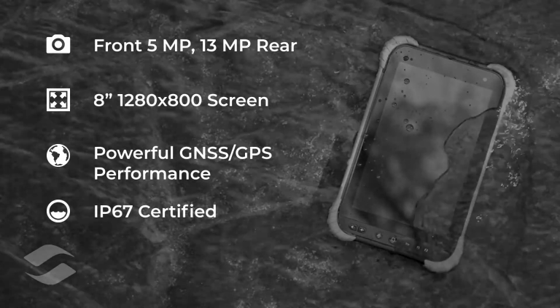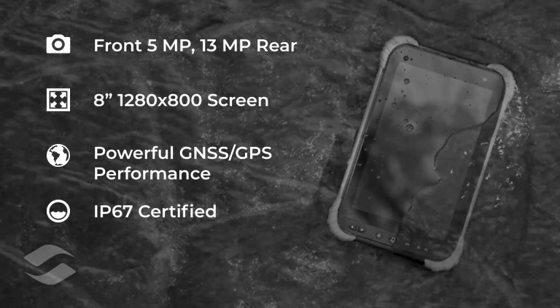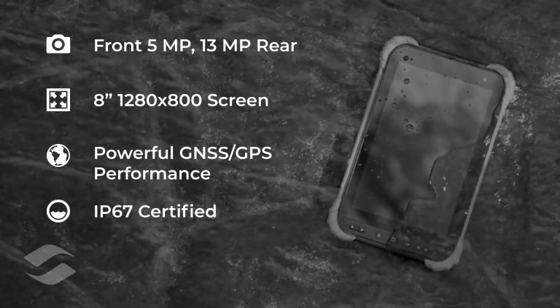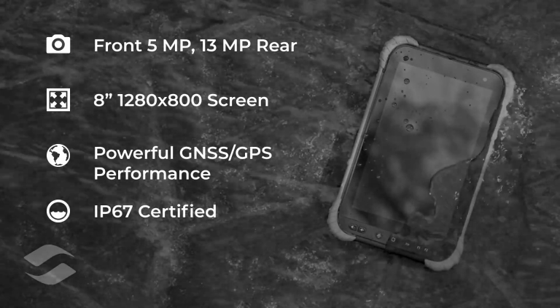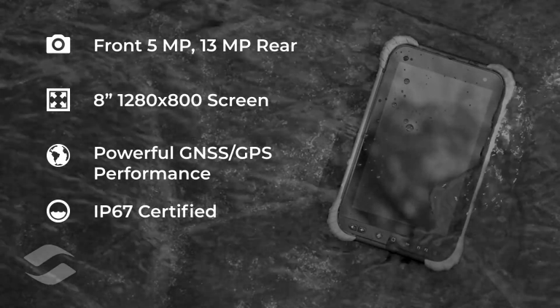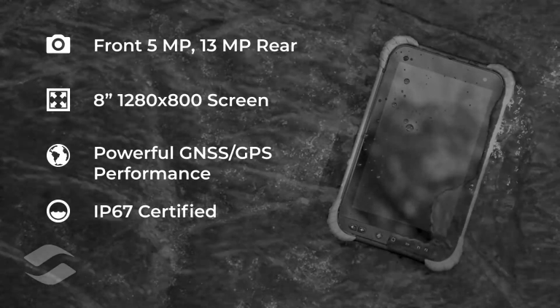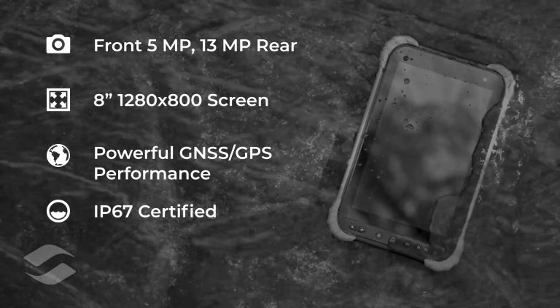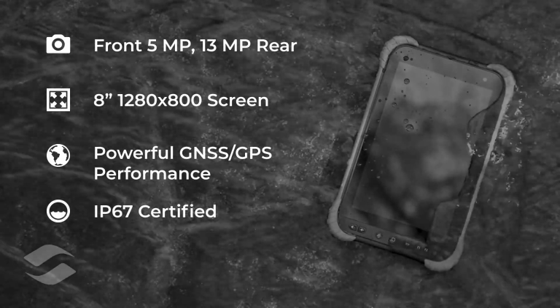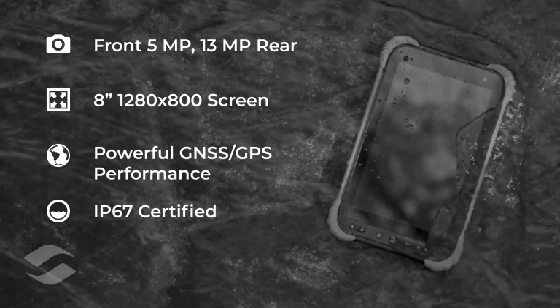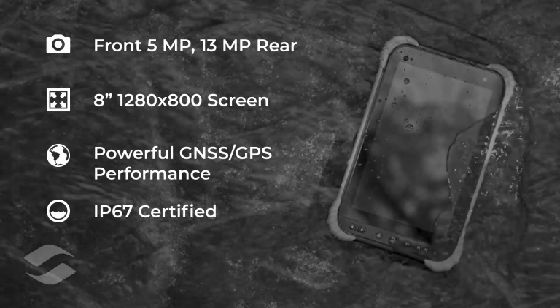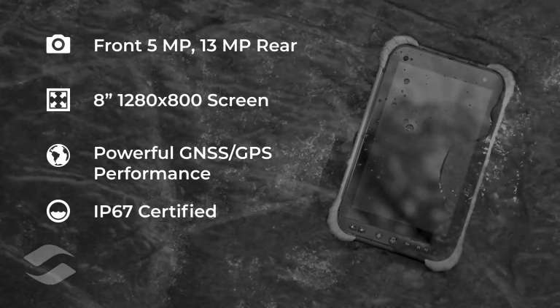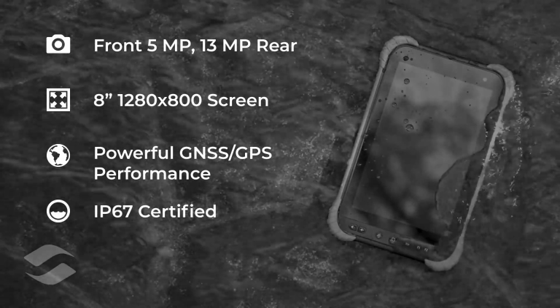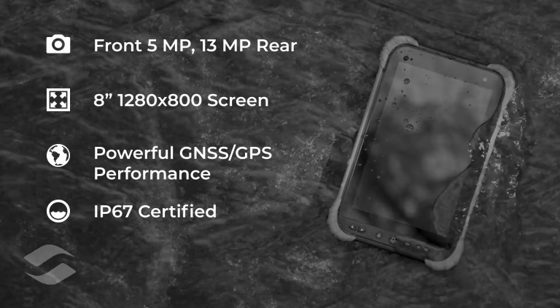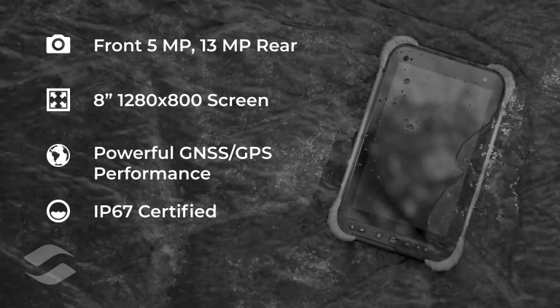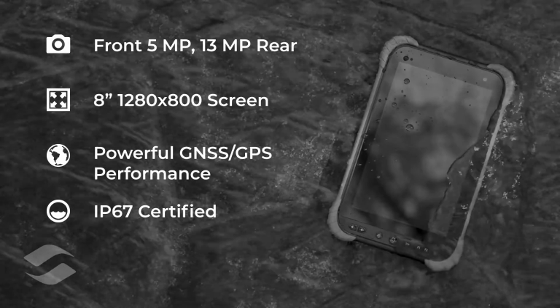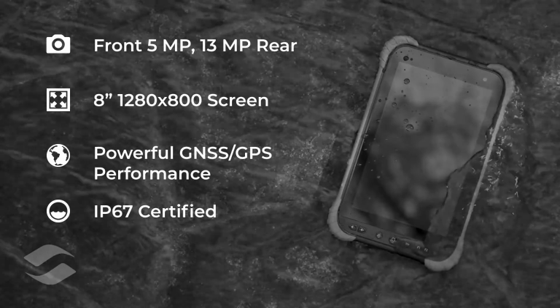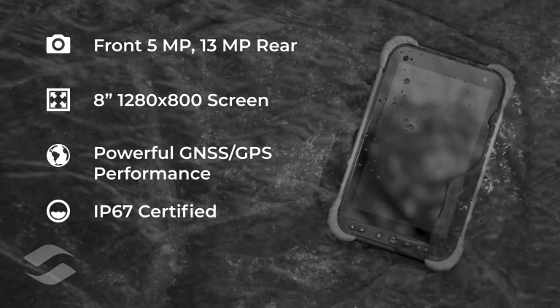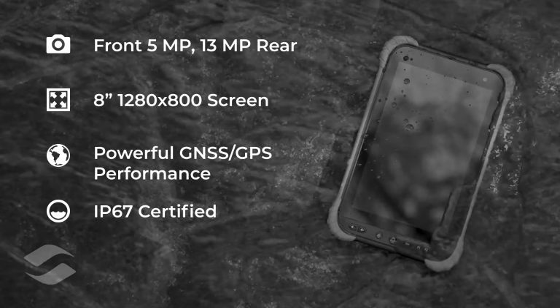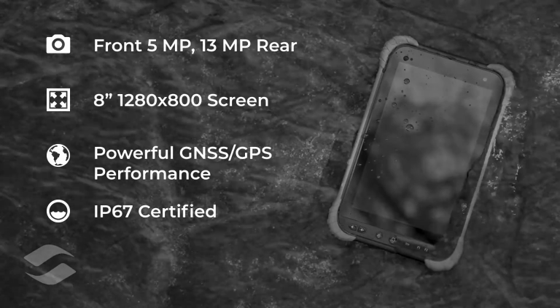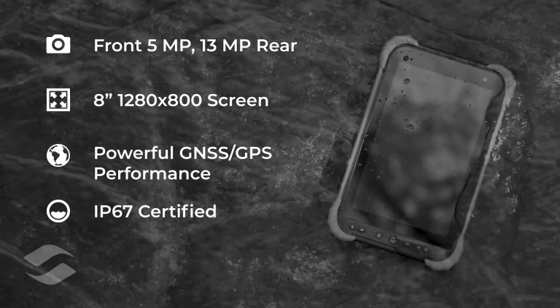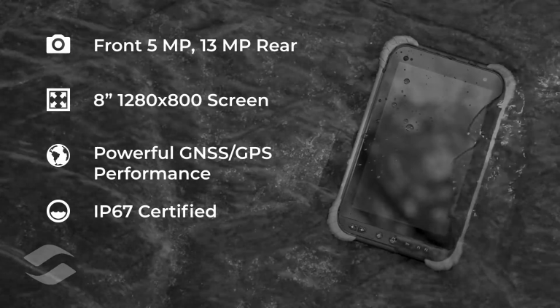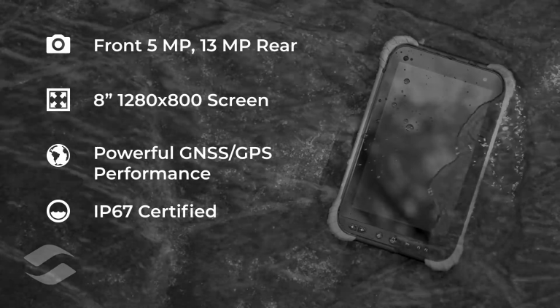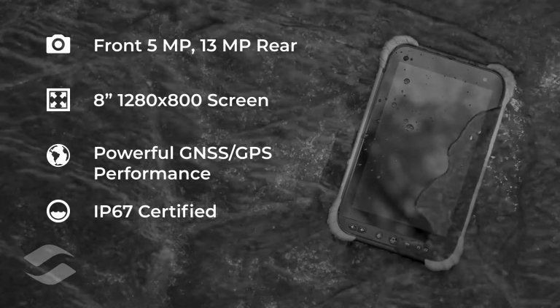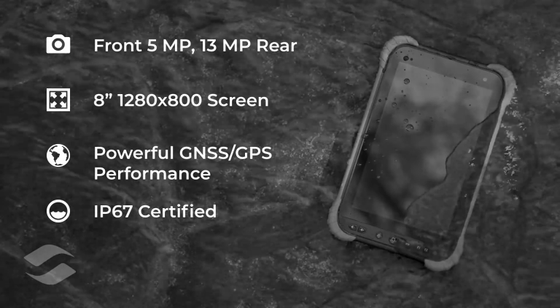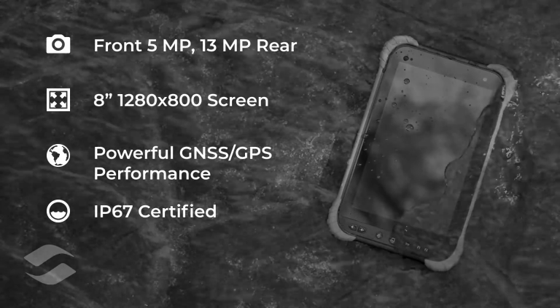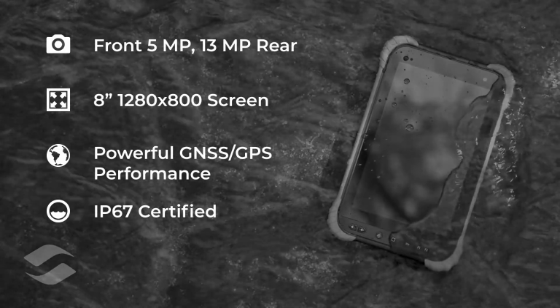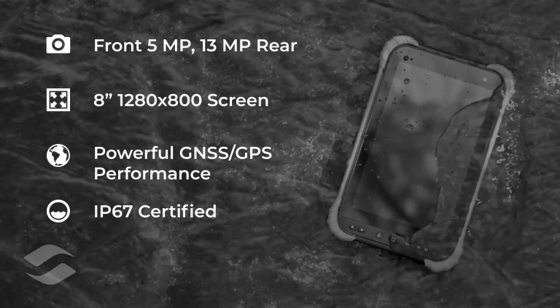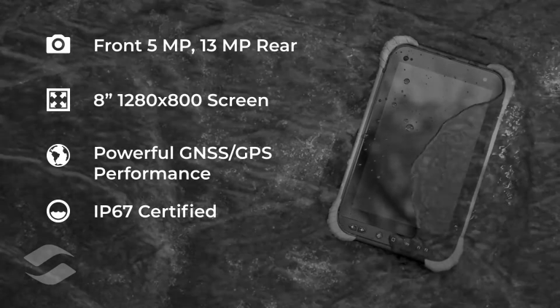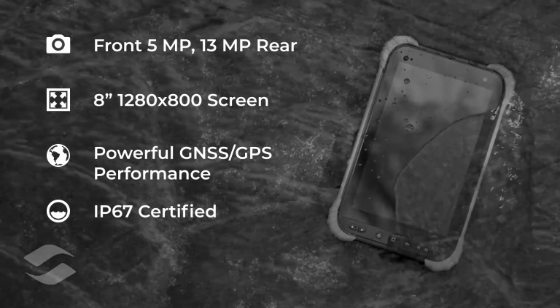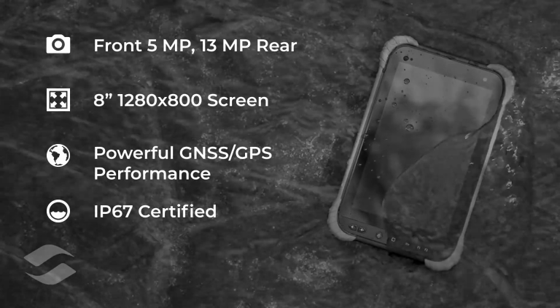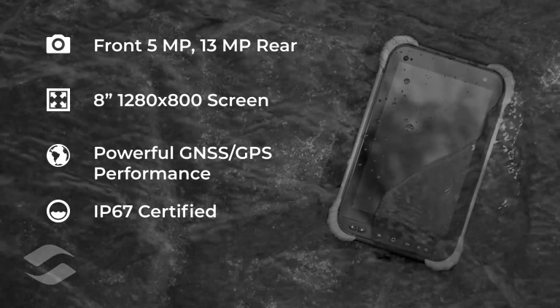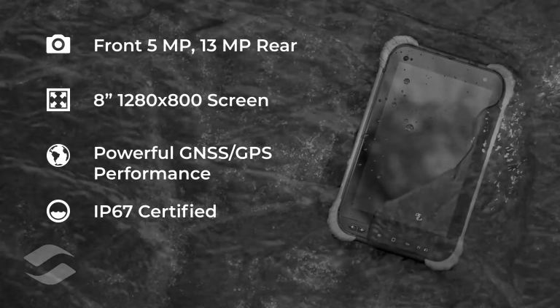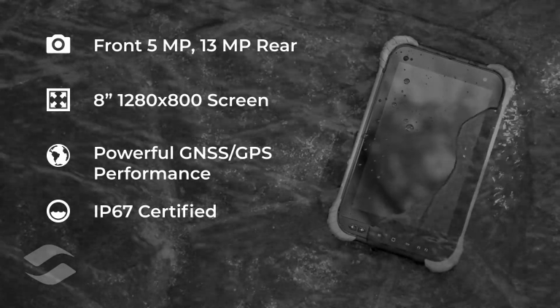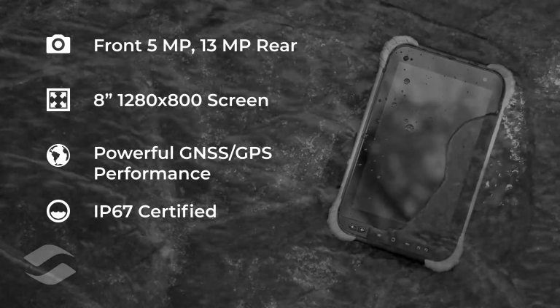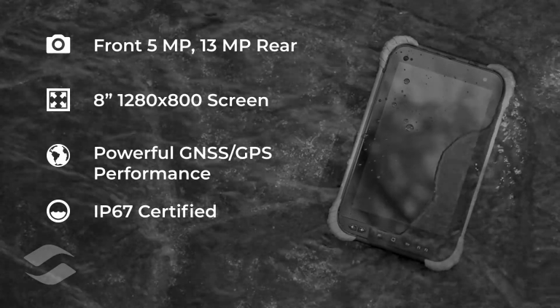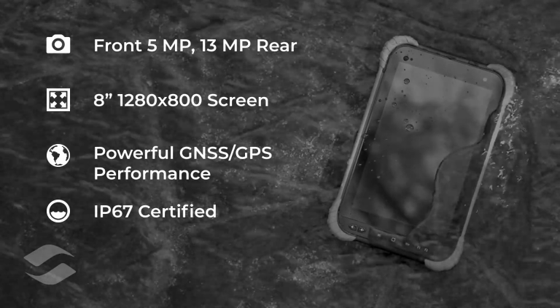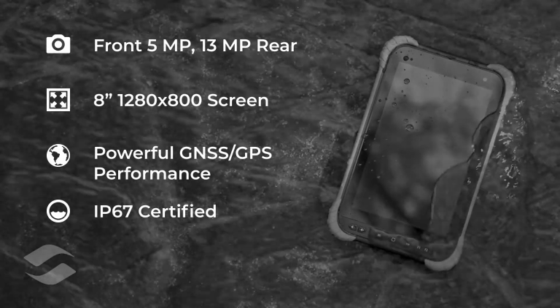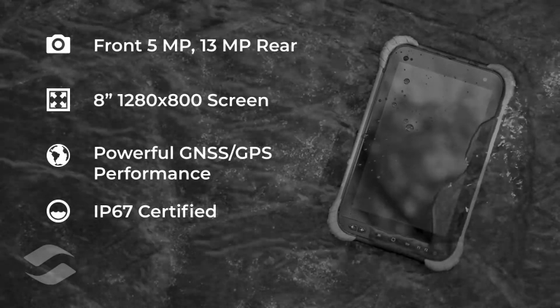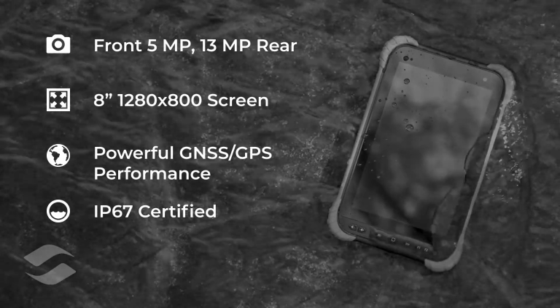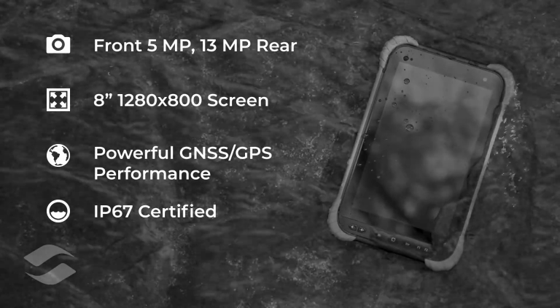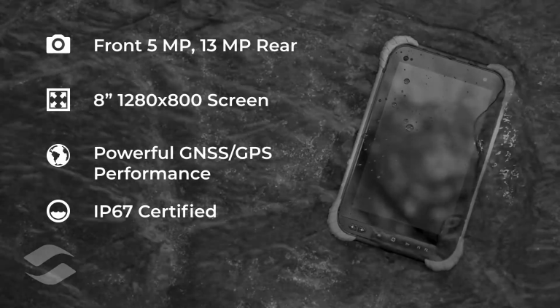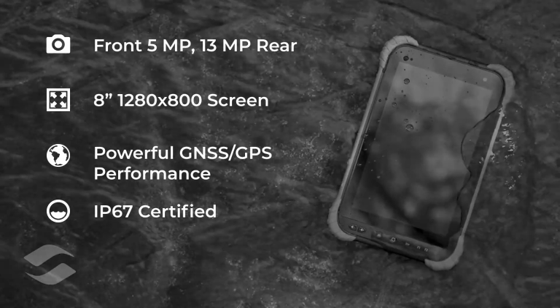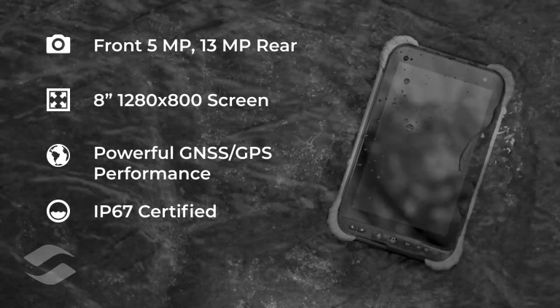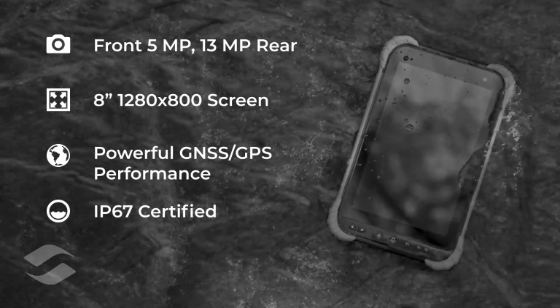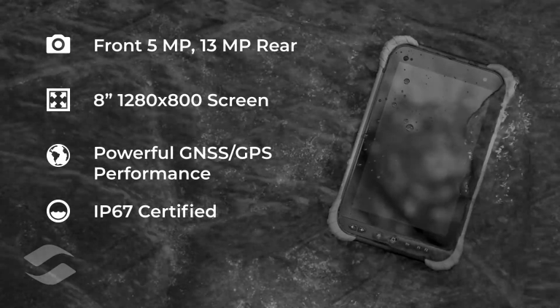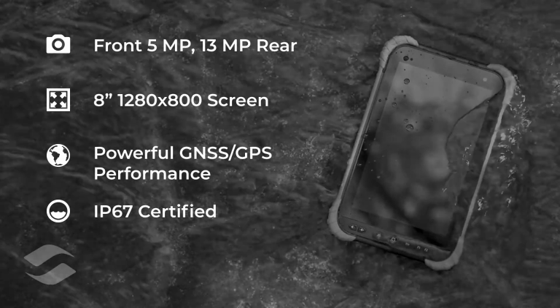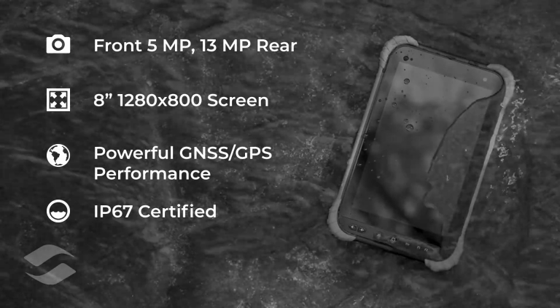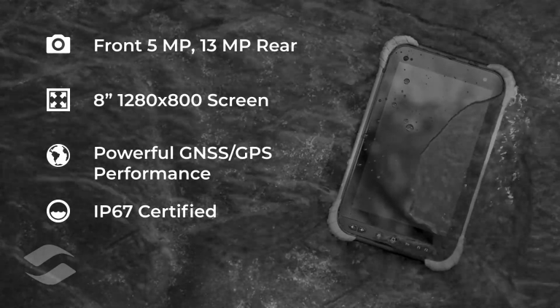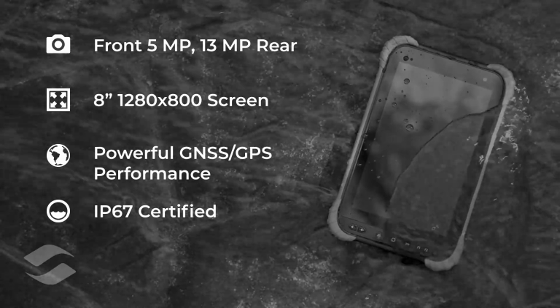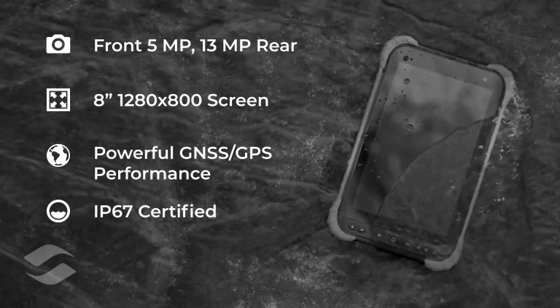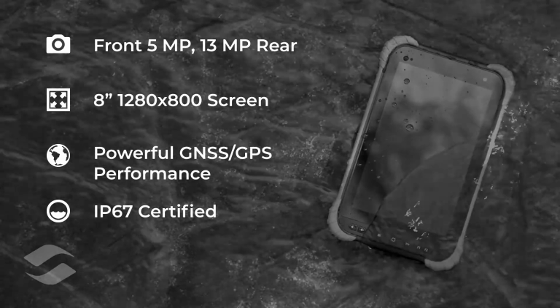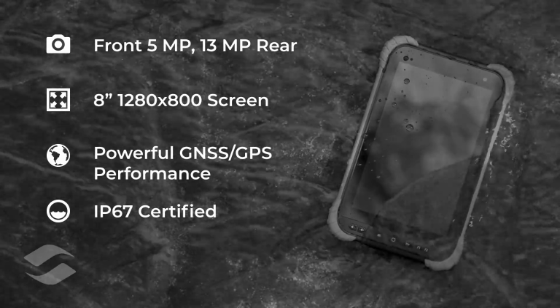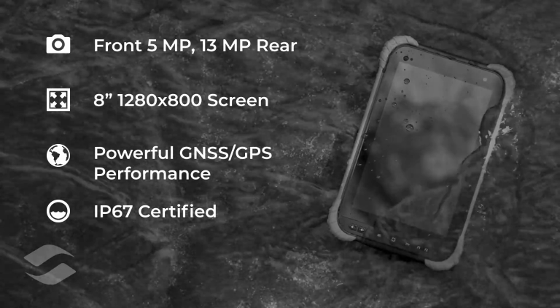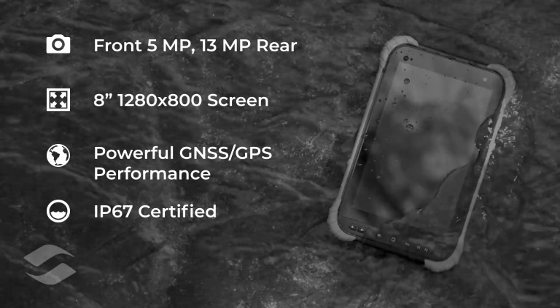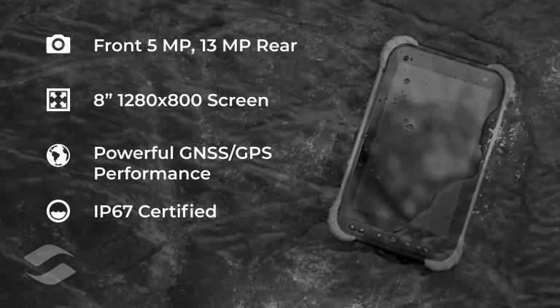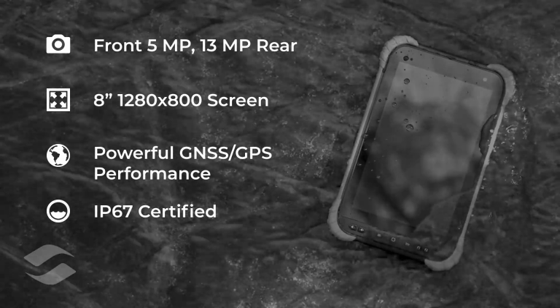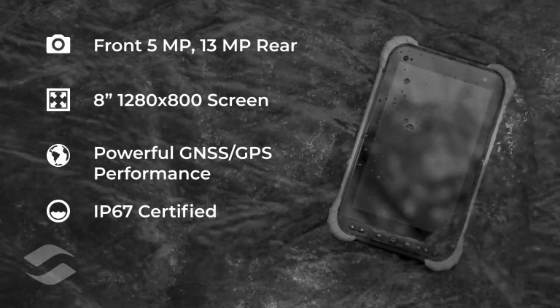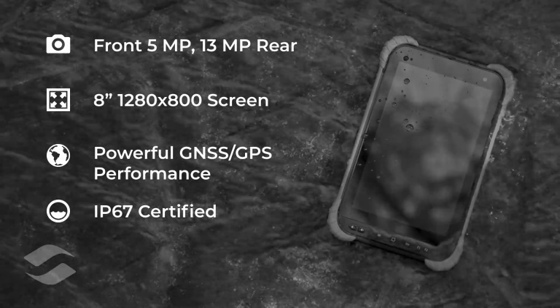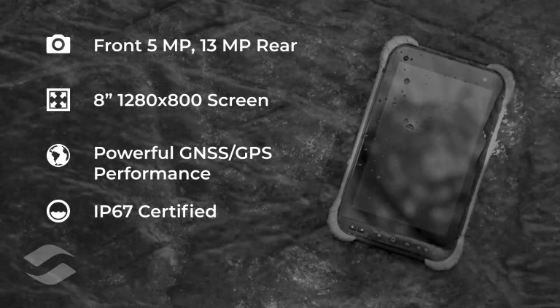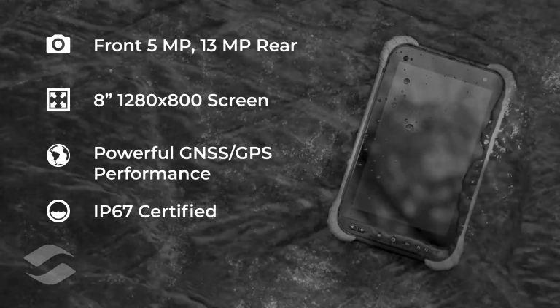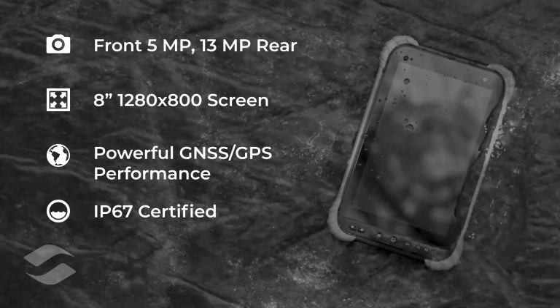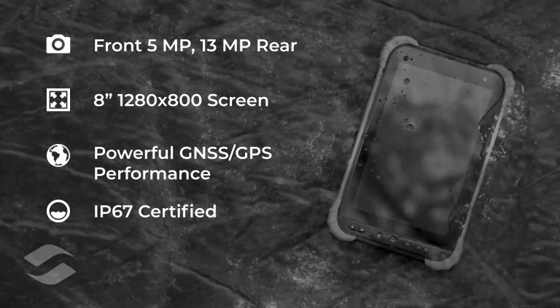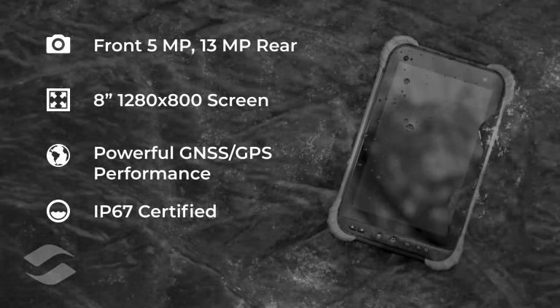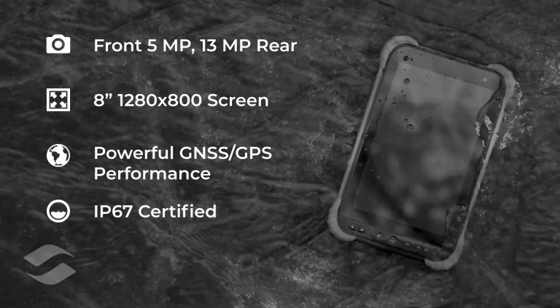All of this in a design that is sleek and rugged. An IP67 rating, Gorilla Glass, and corner bumpers allow the device to stay protected in harsh environments.